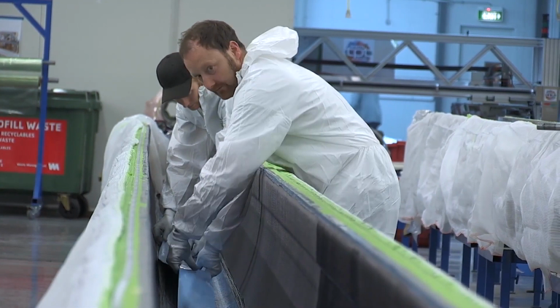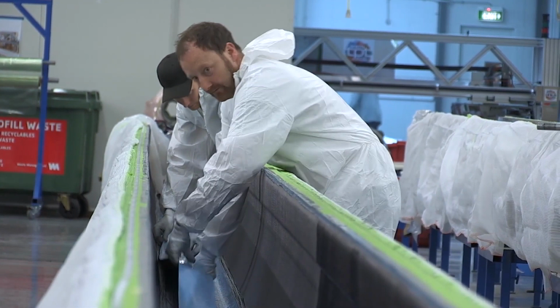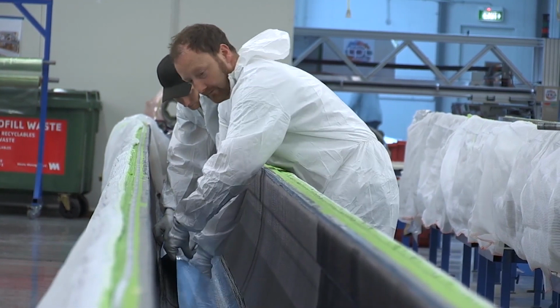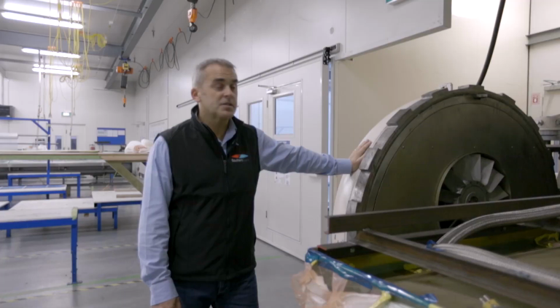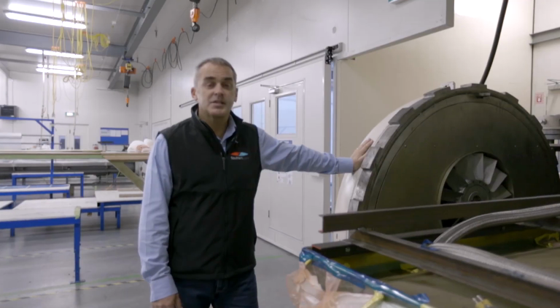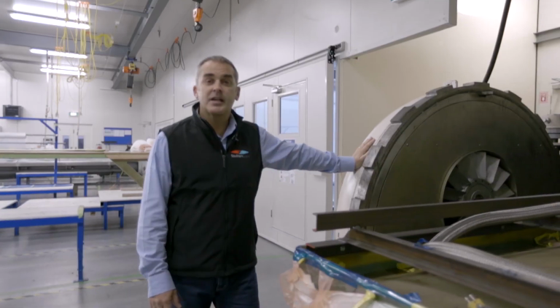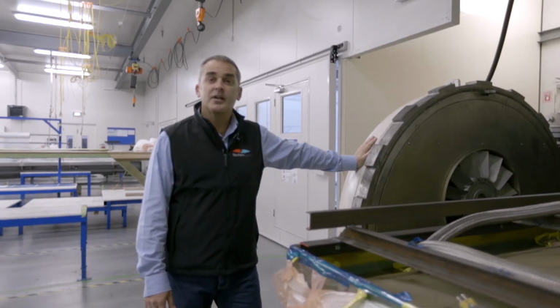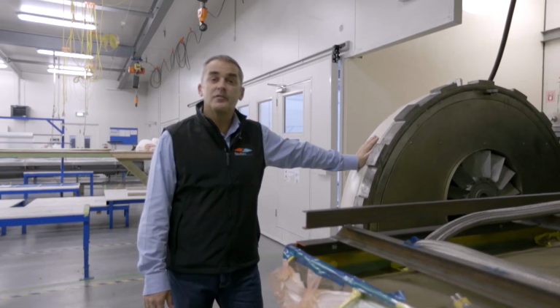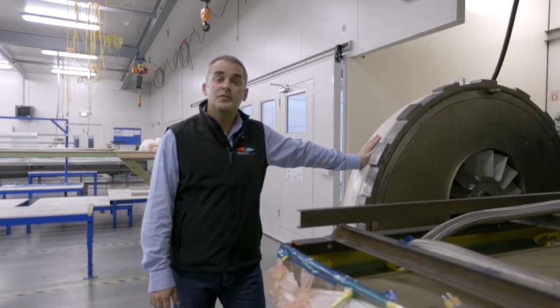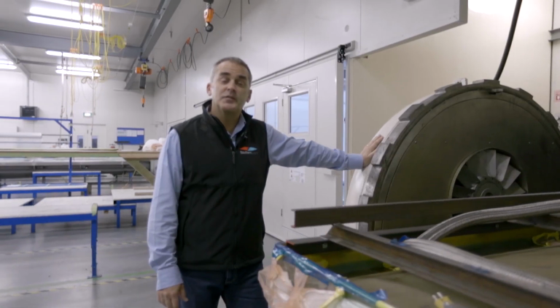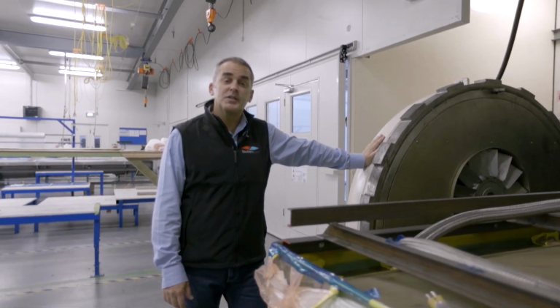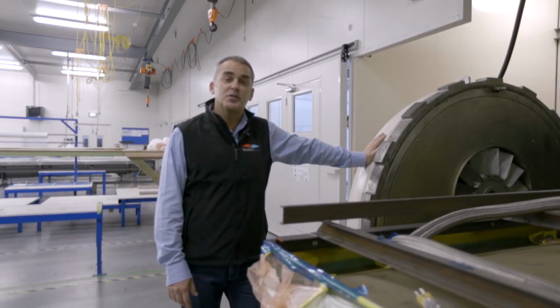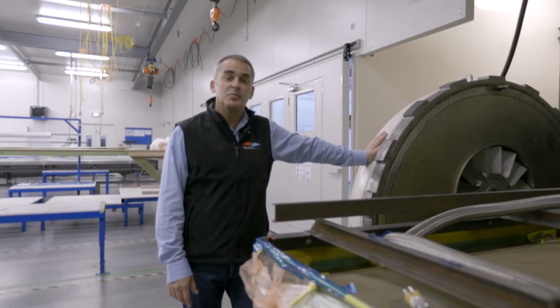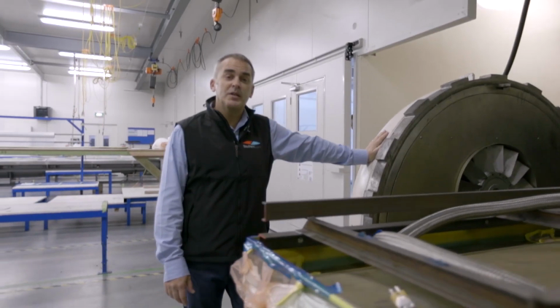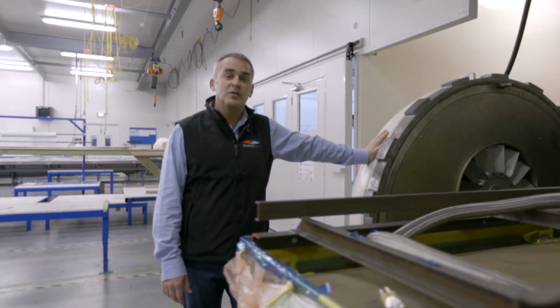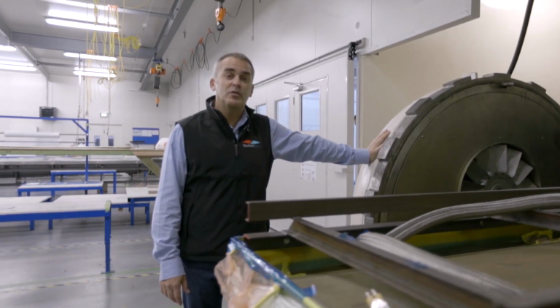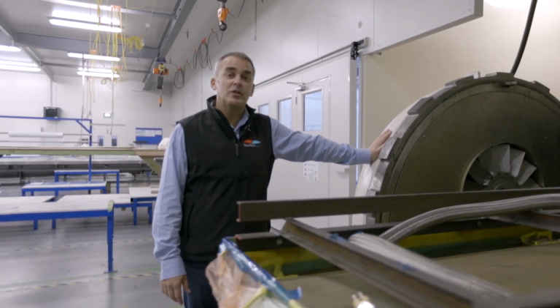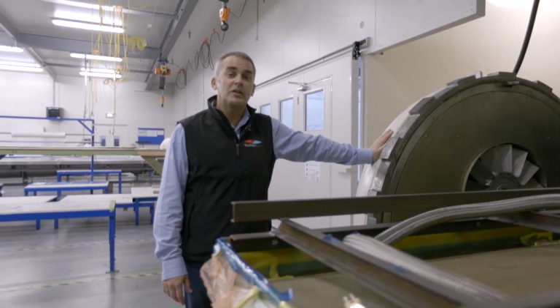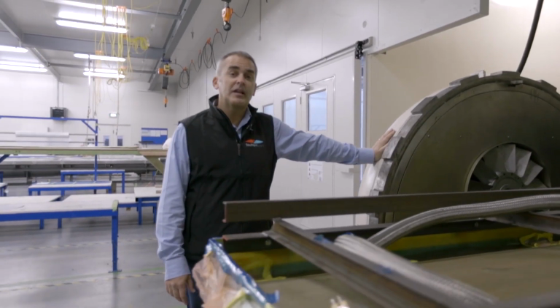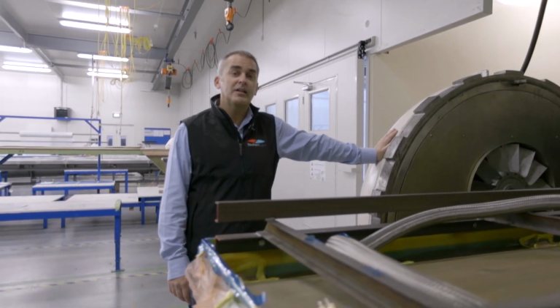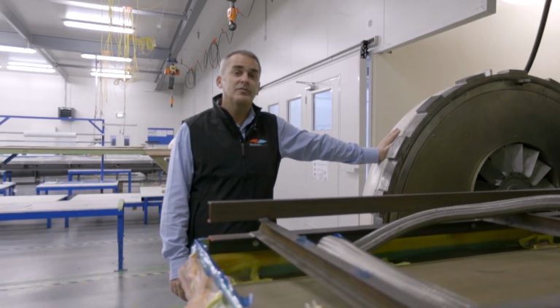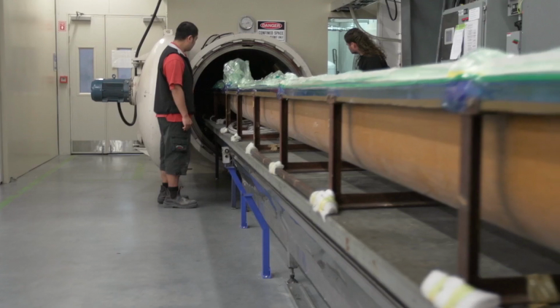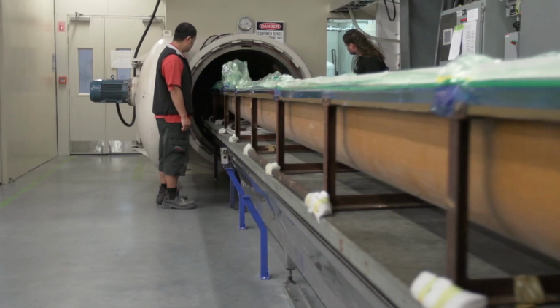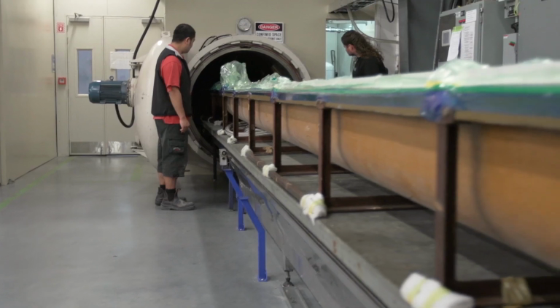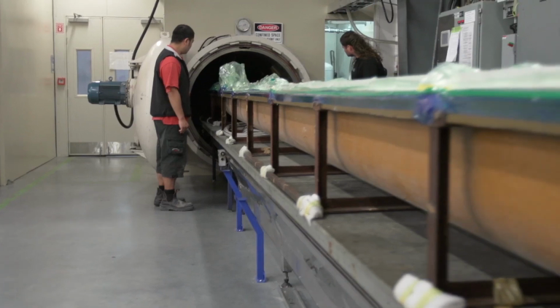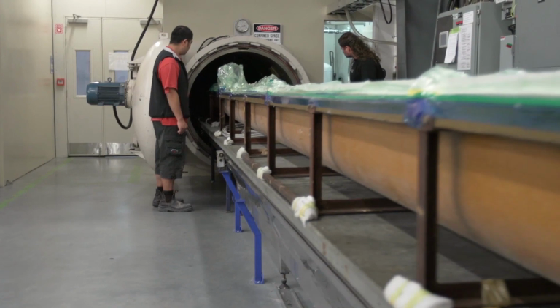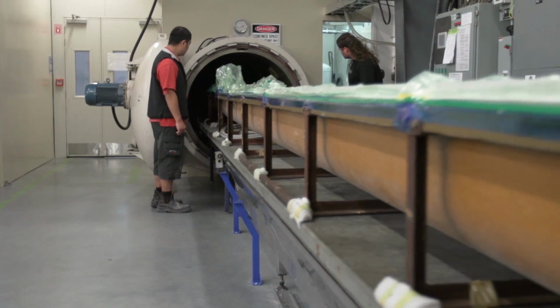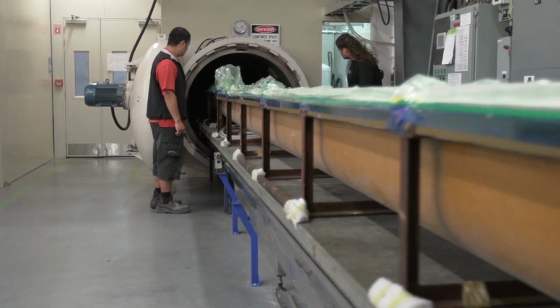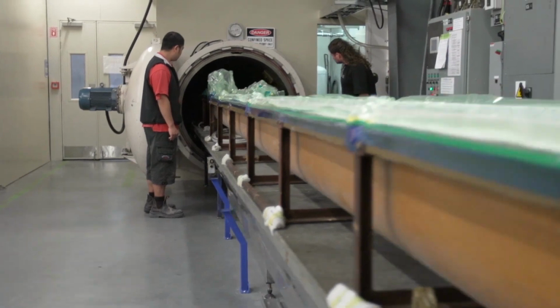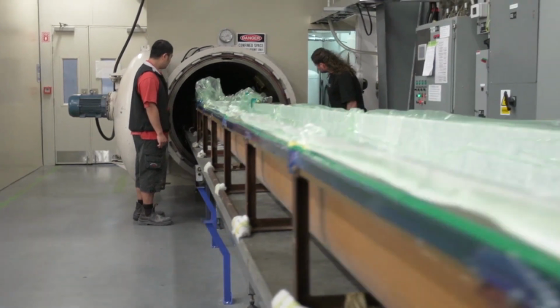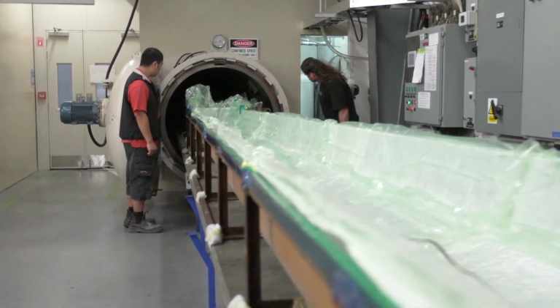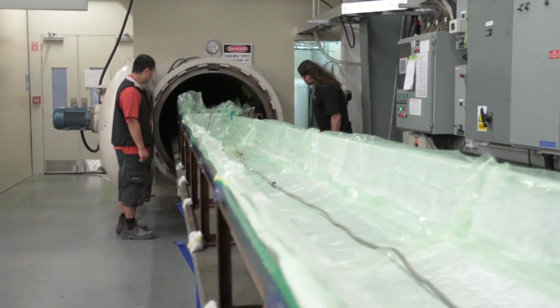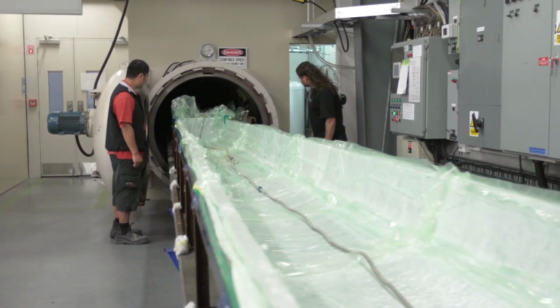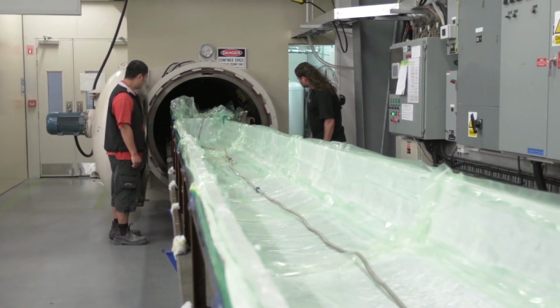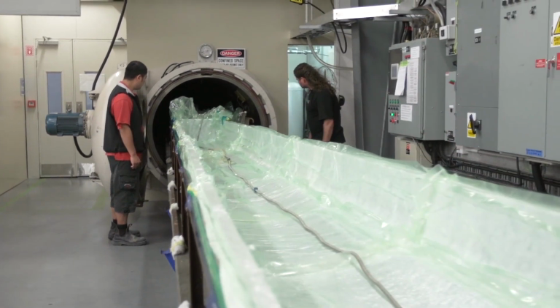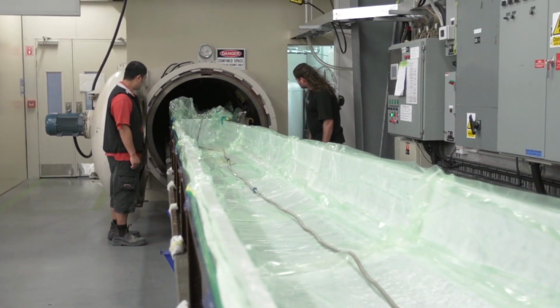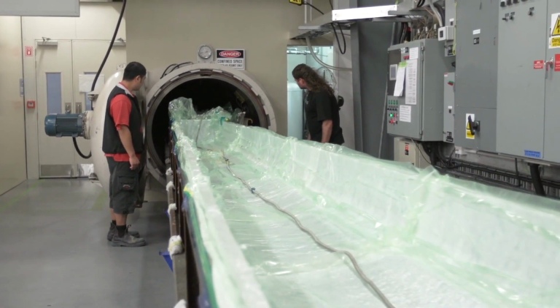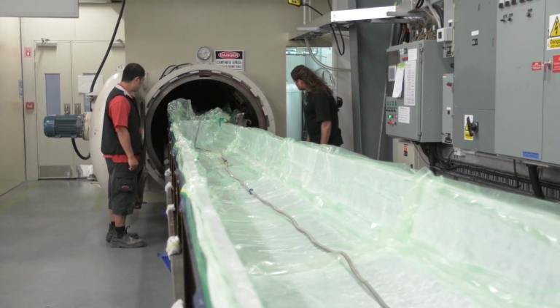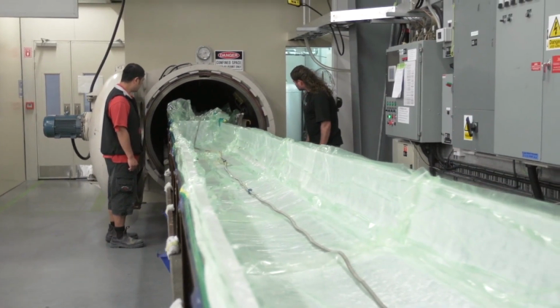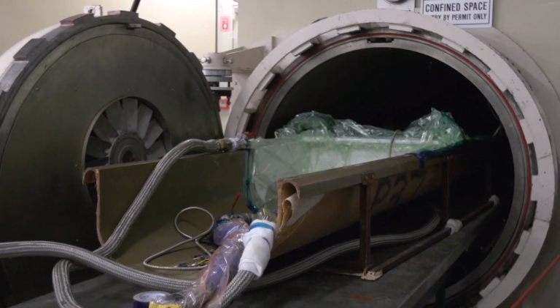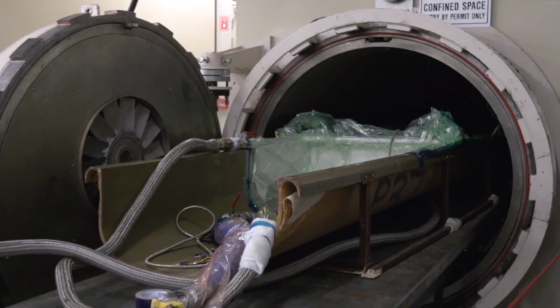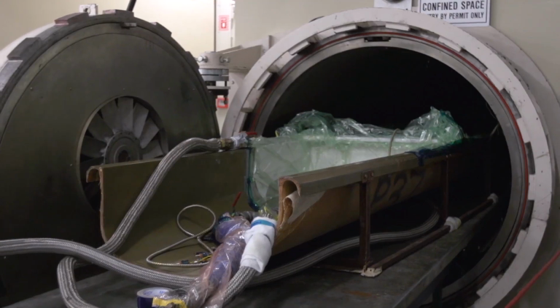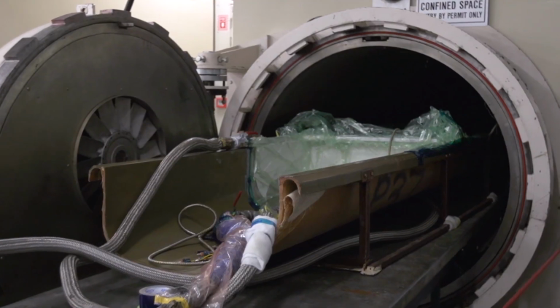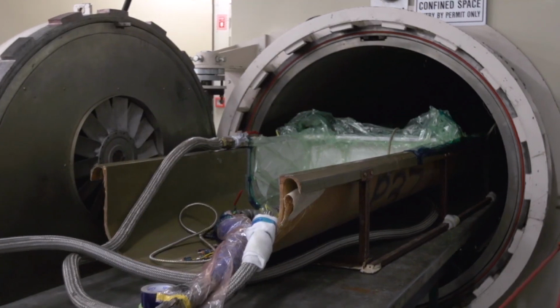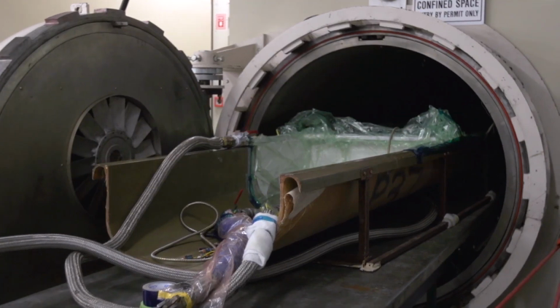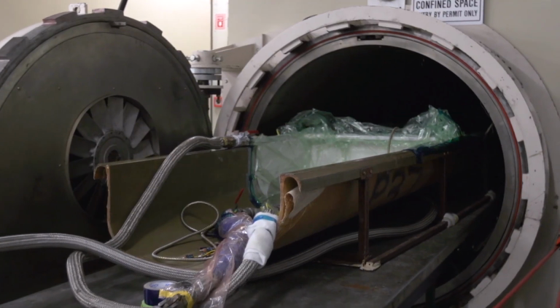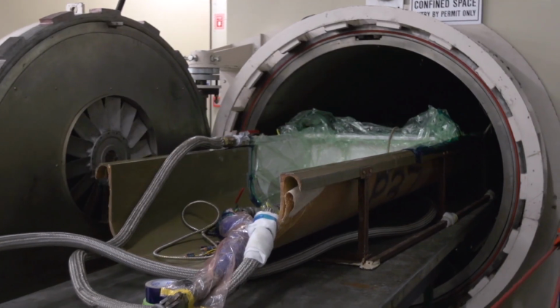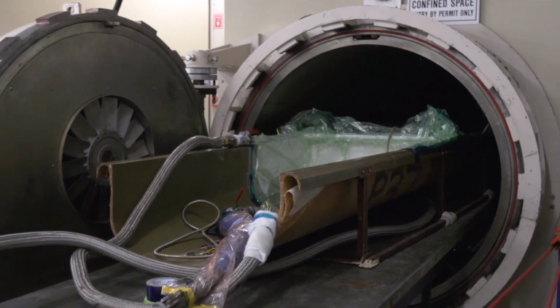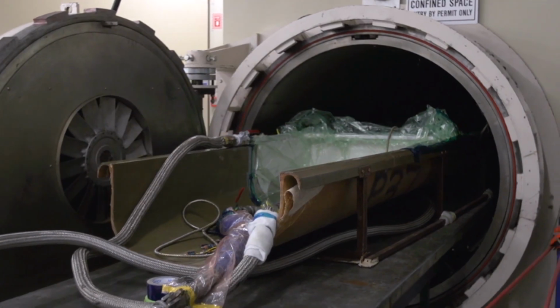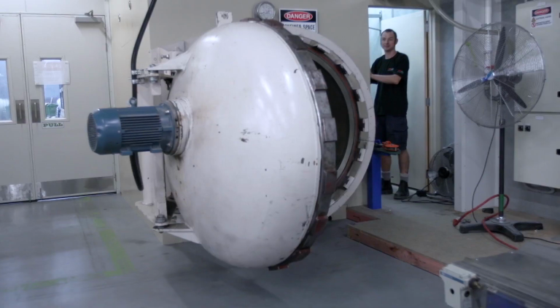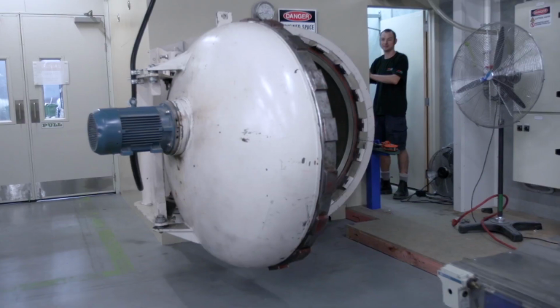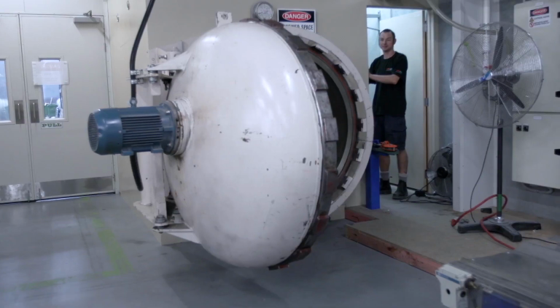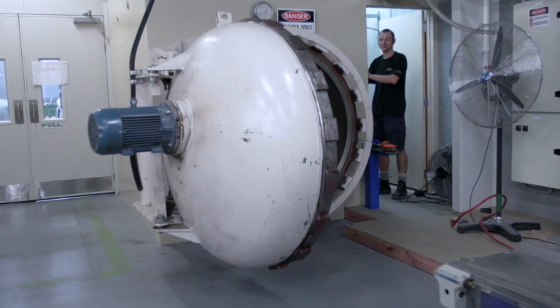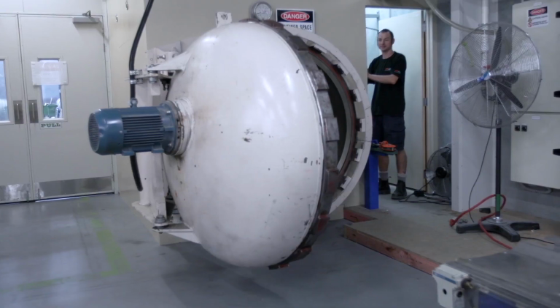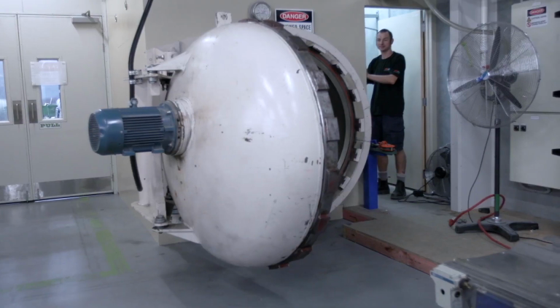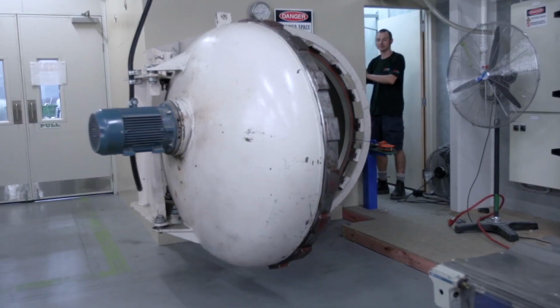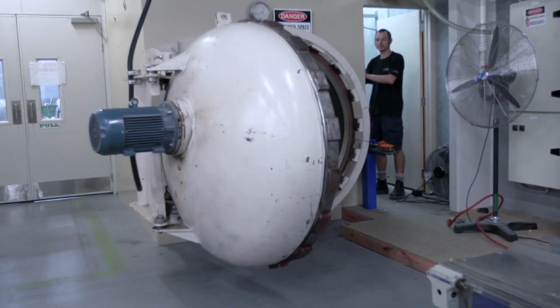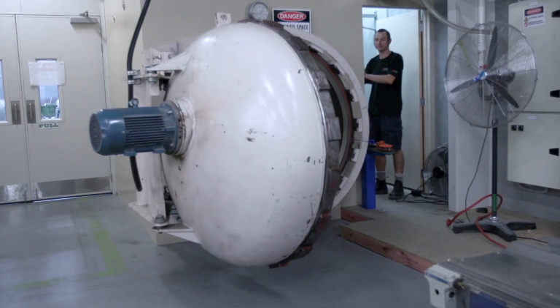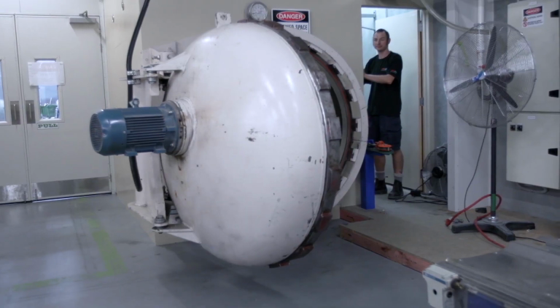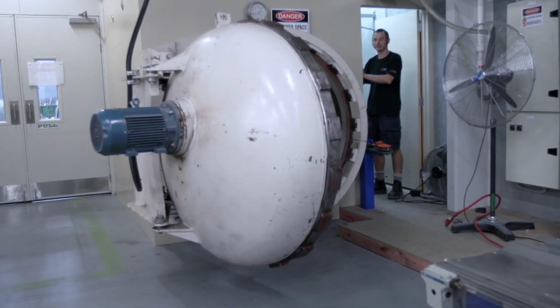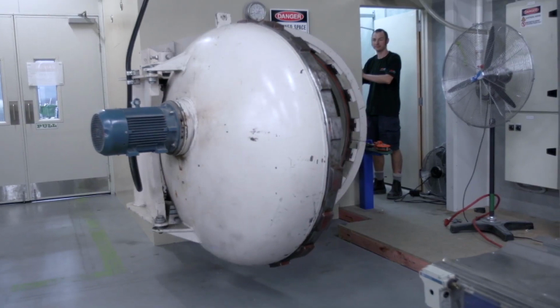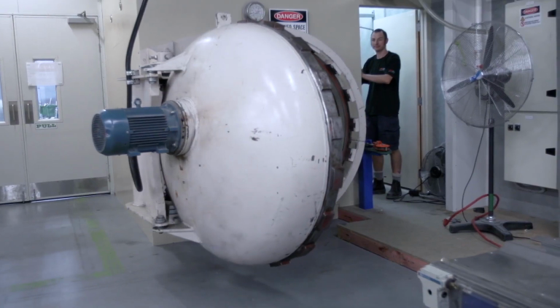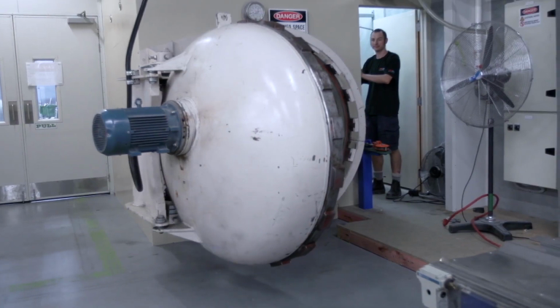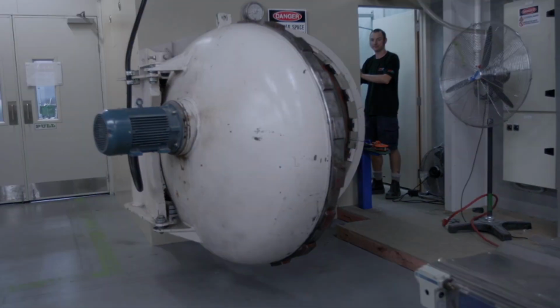This is our 52-metre autoclave. It has the capability of going up to 6 bar pressure and 120 degrees Celsius.